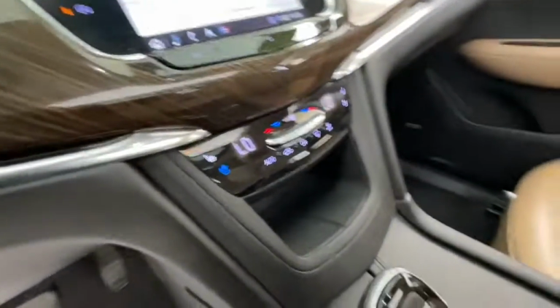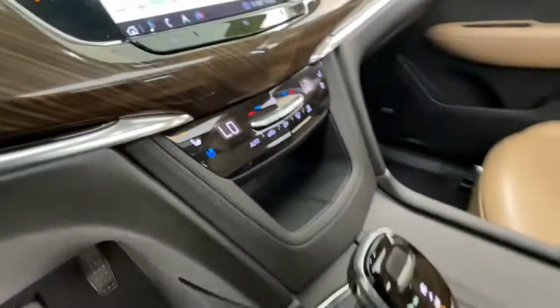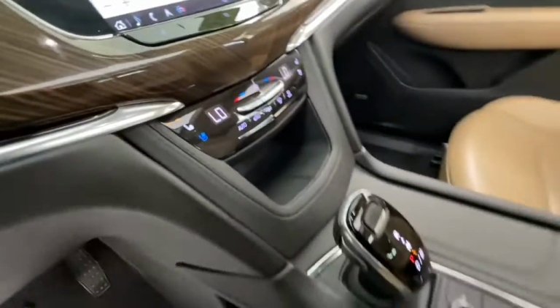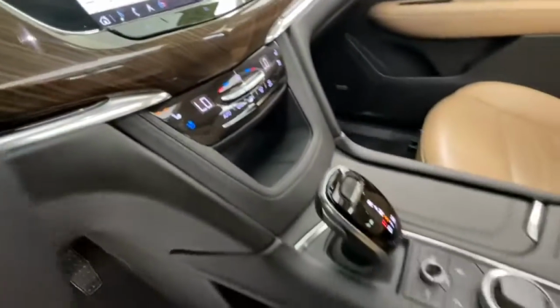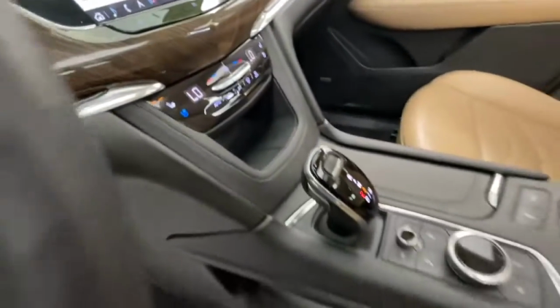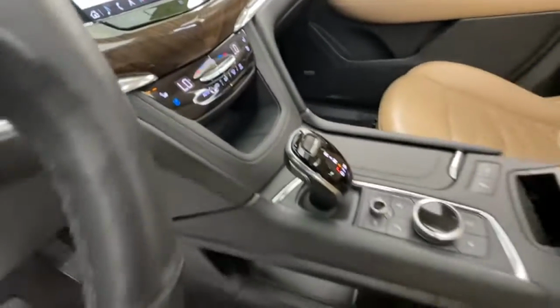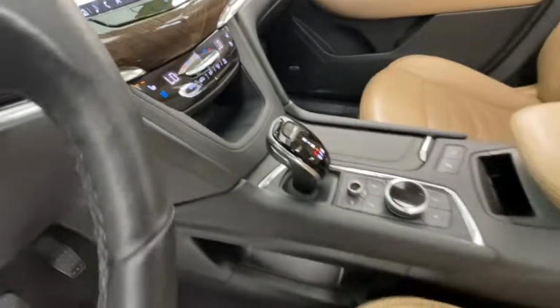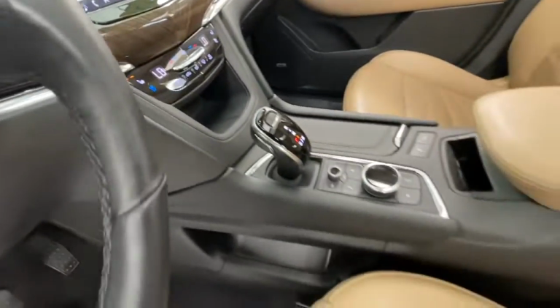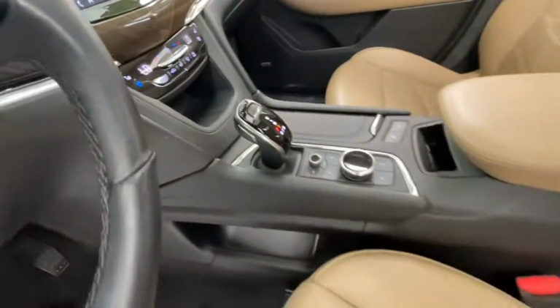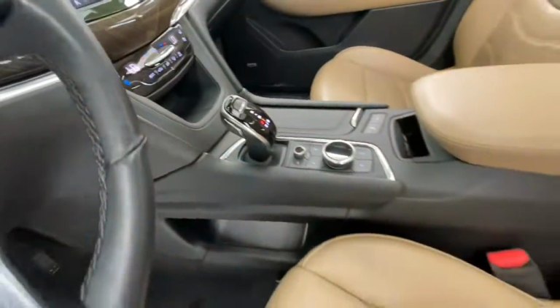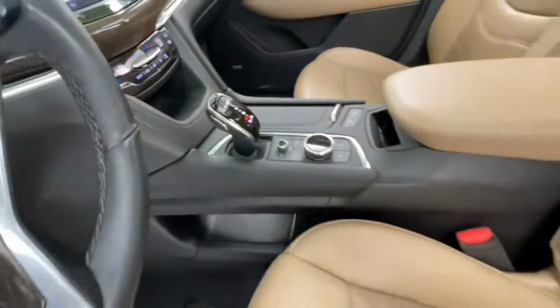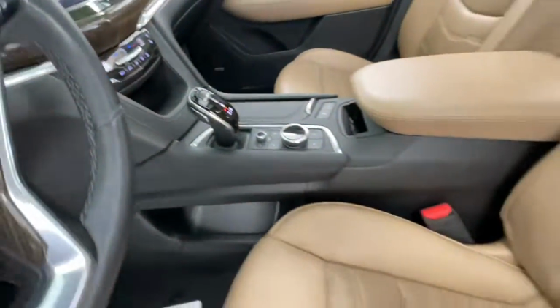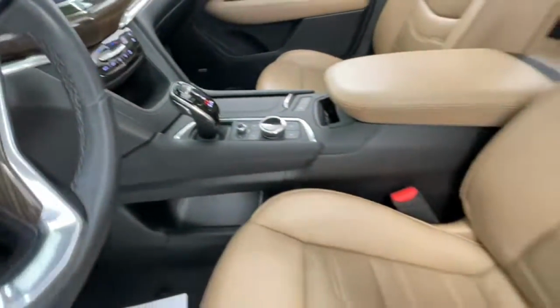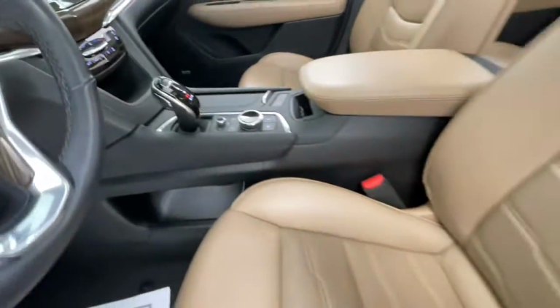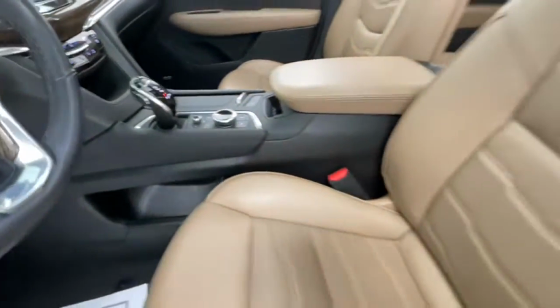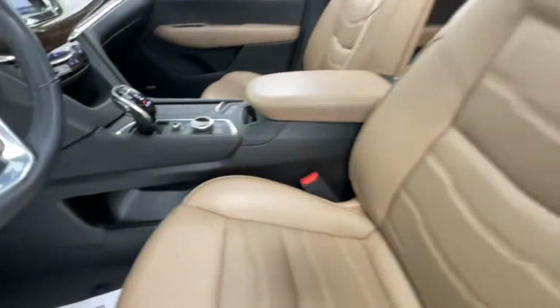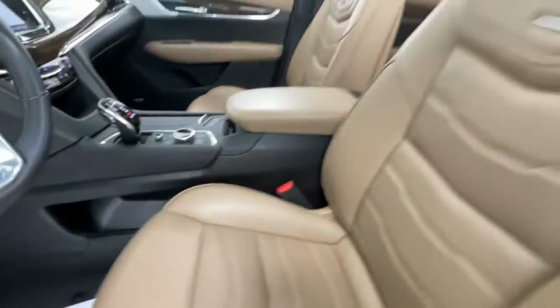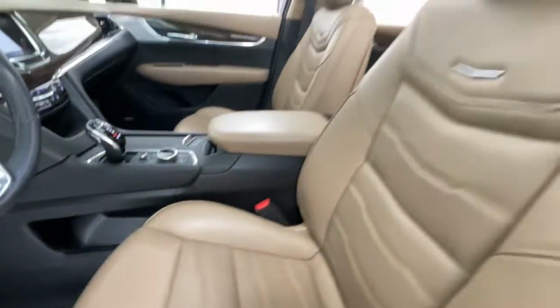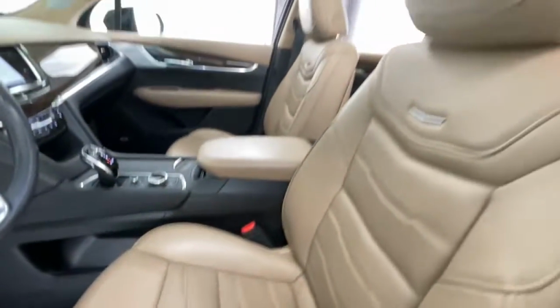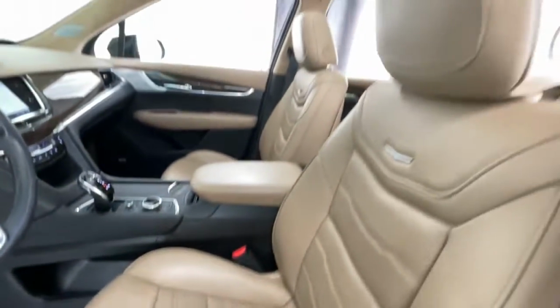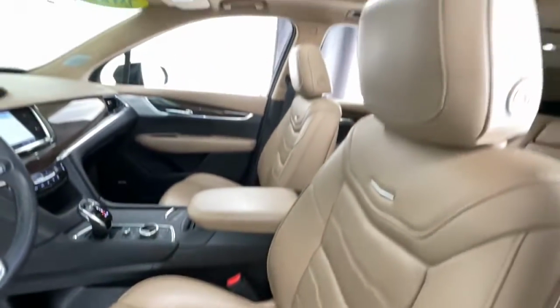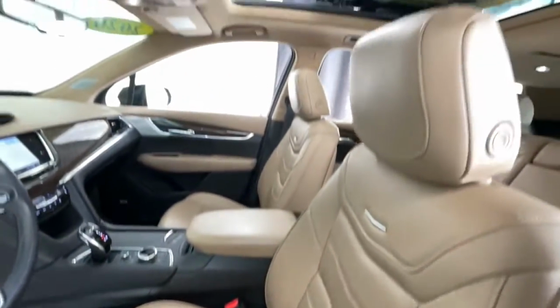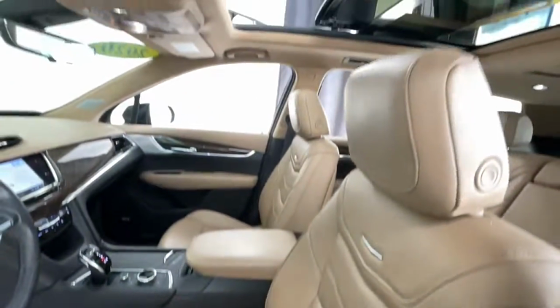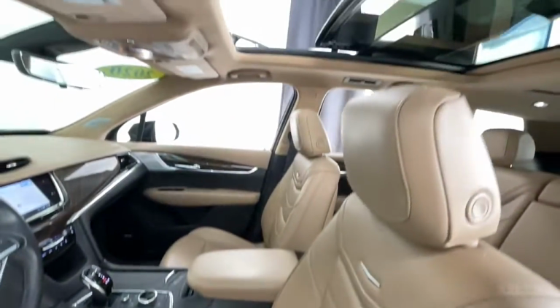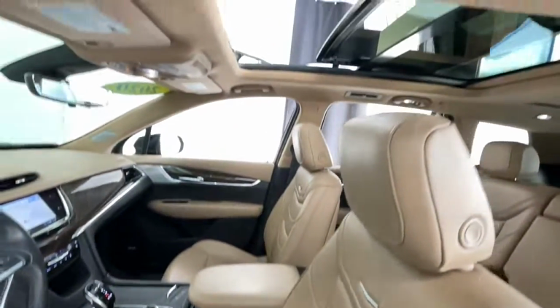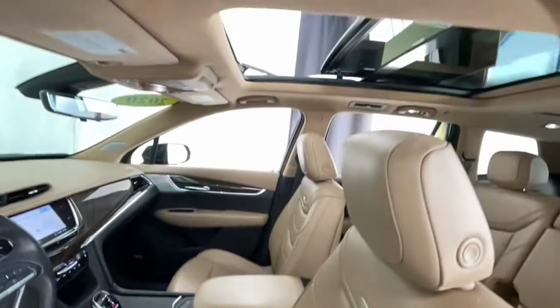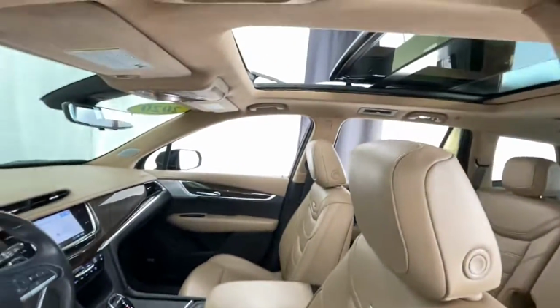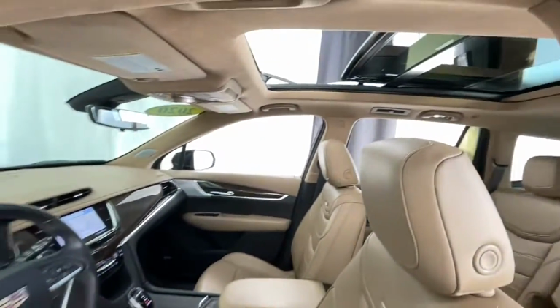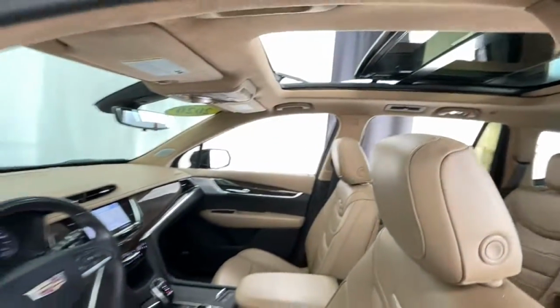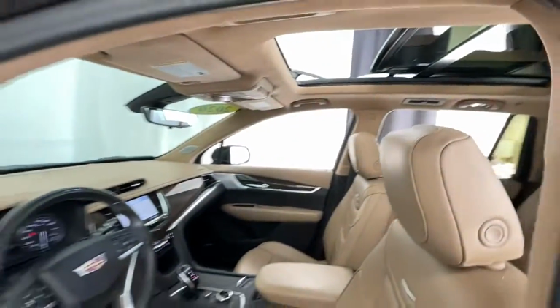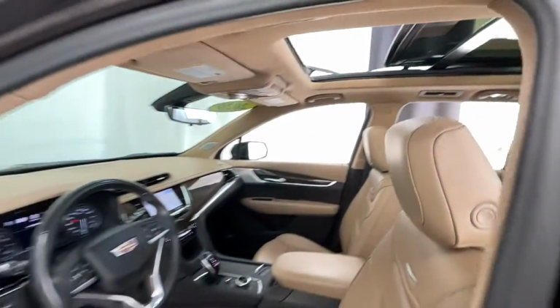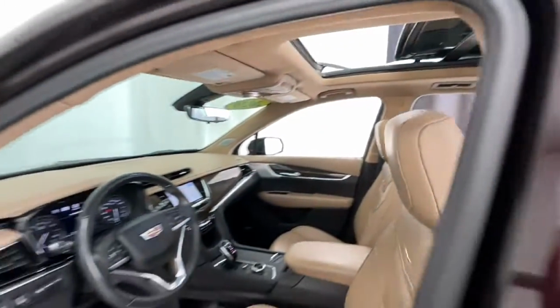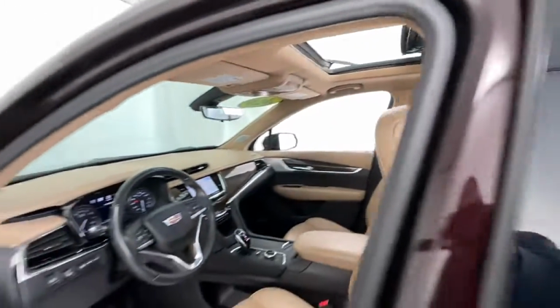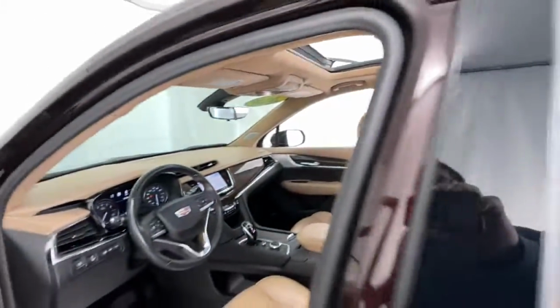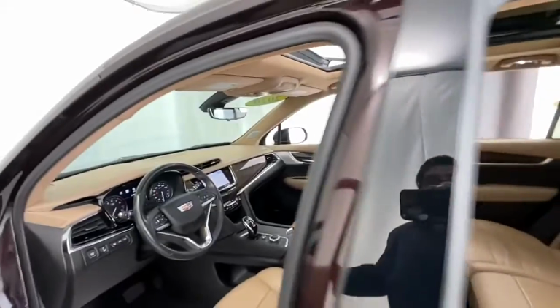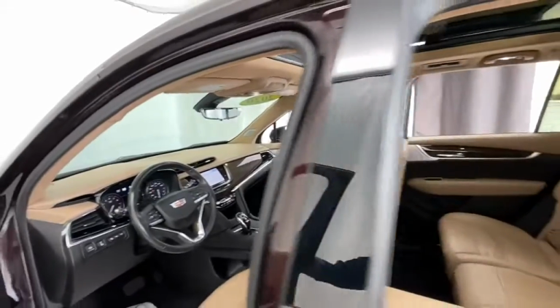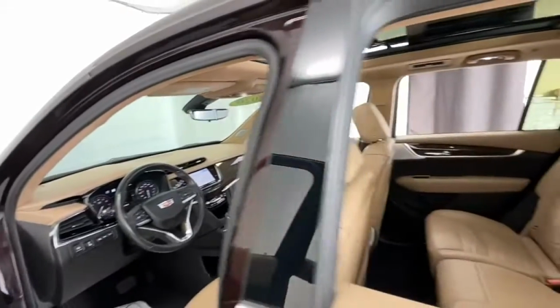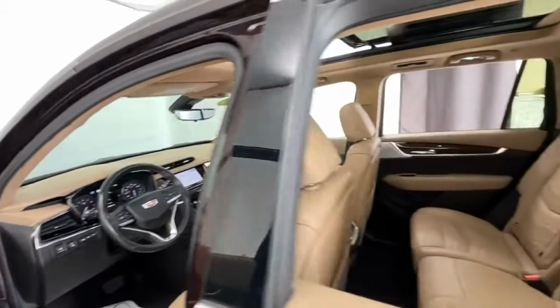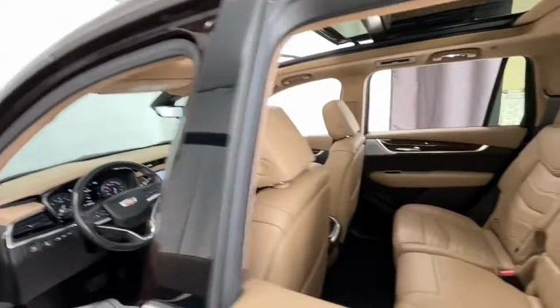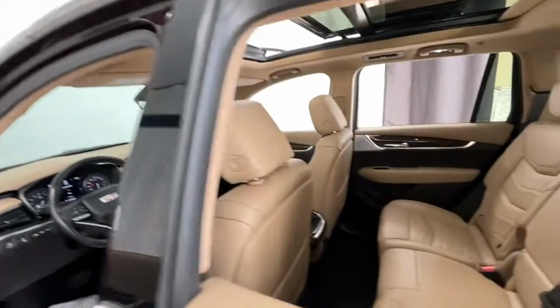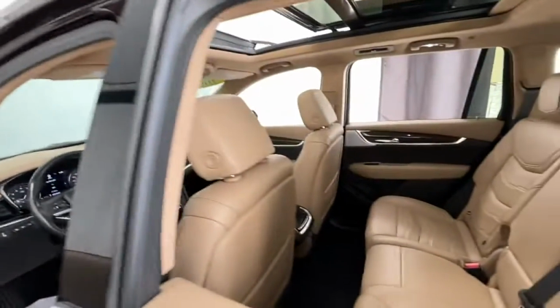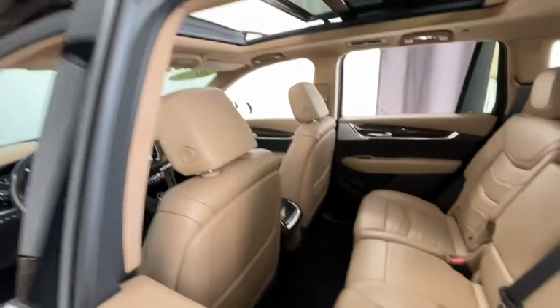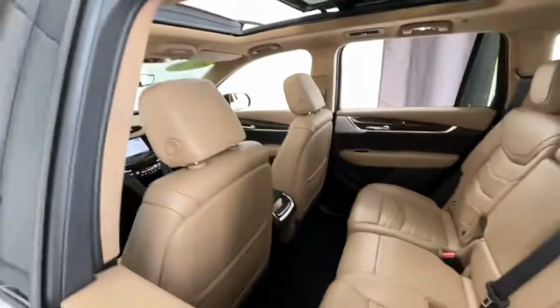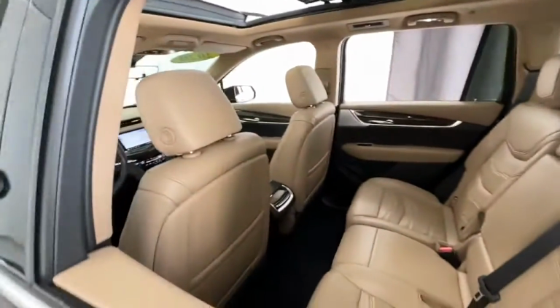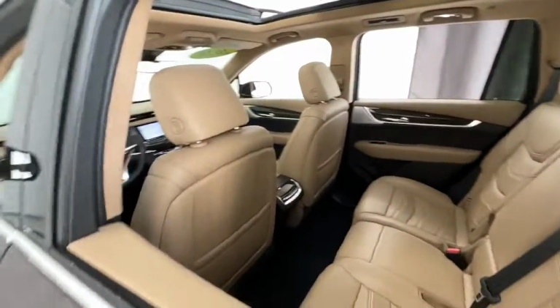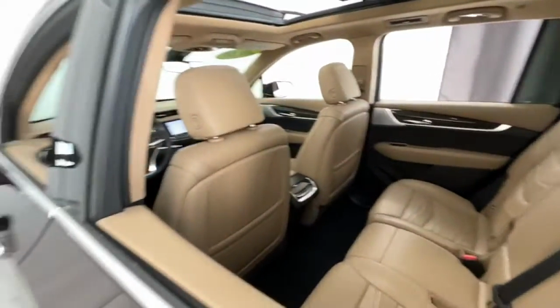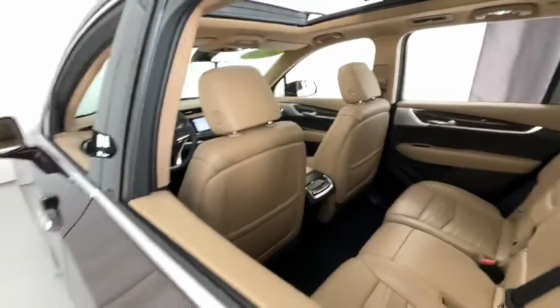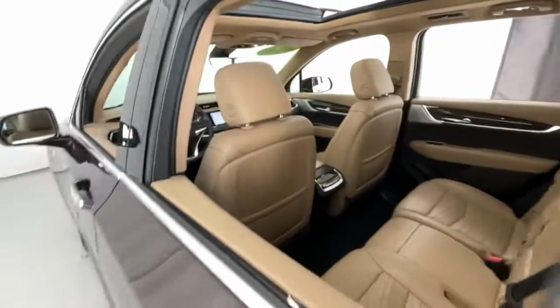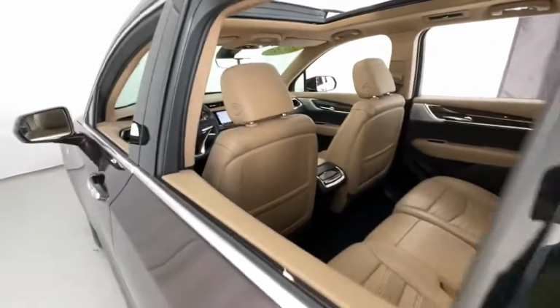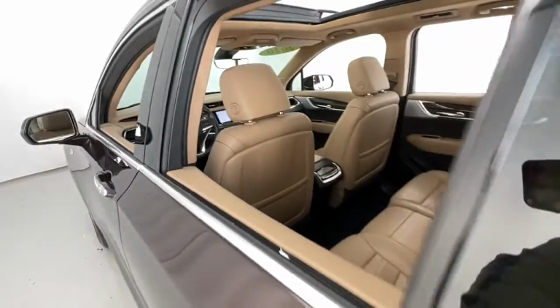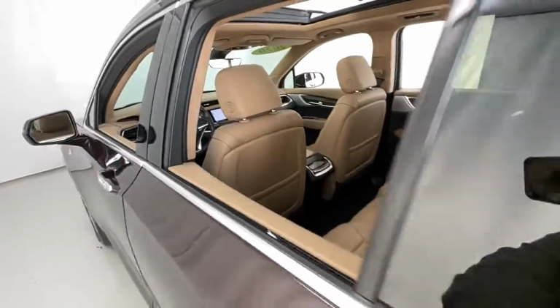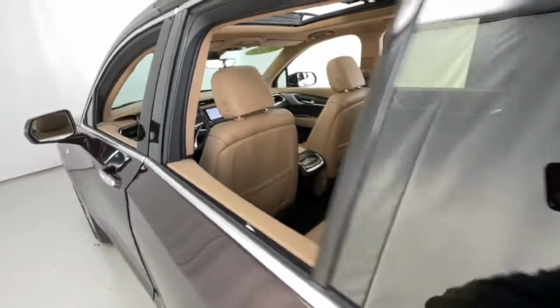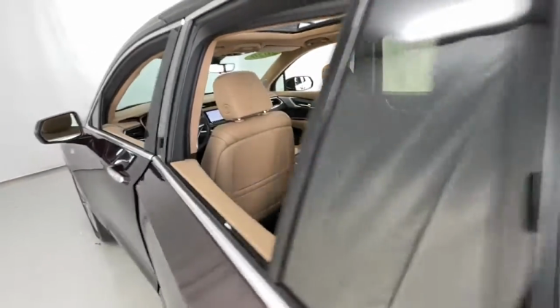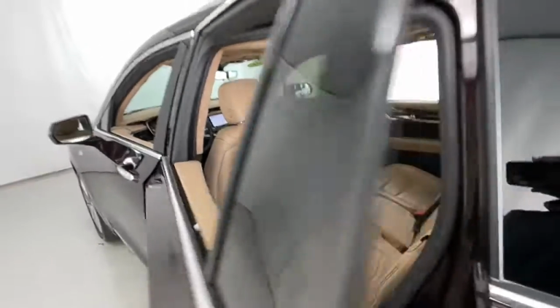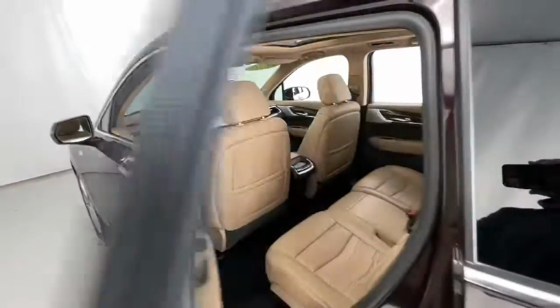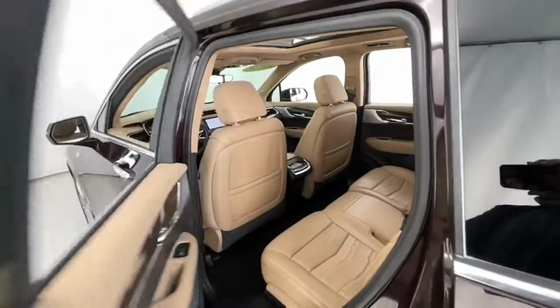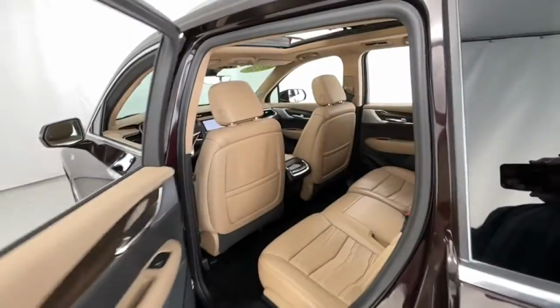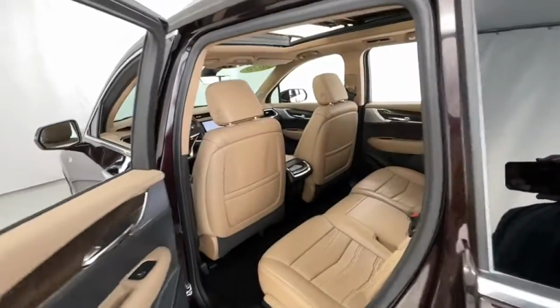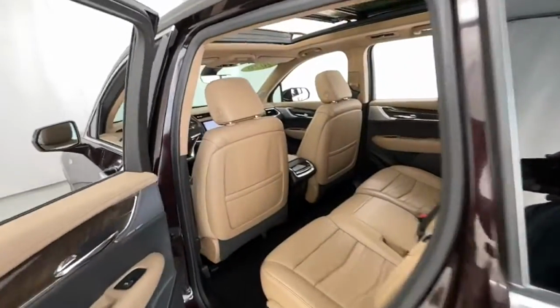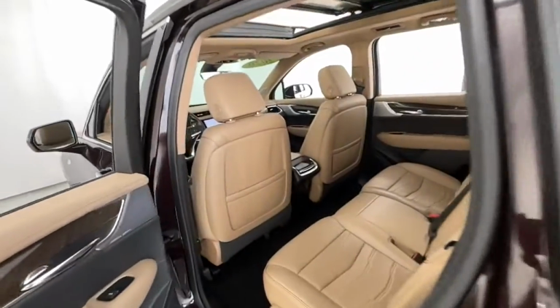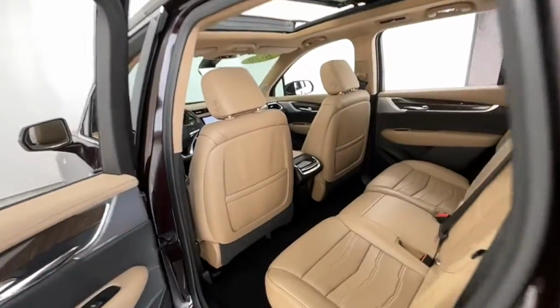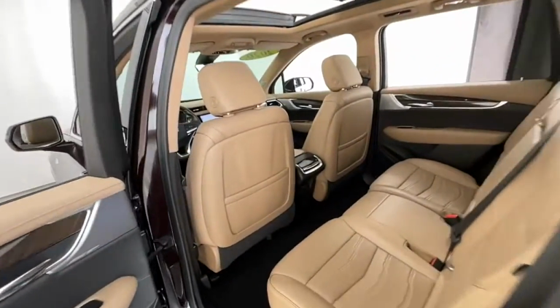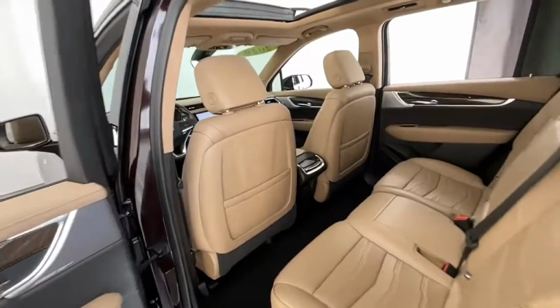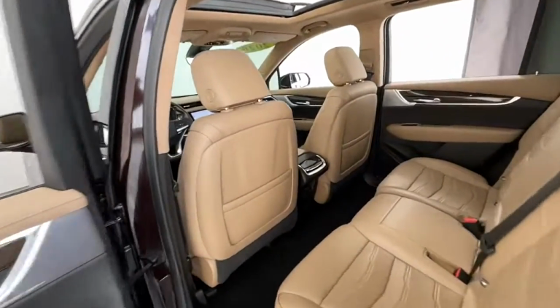Power liftgate, heated front seat, third row seat, power driver seat, aluminum wheels, electronic stability control.